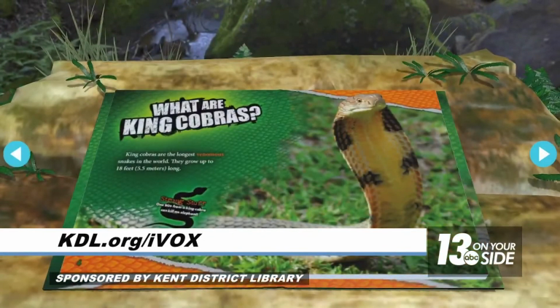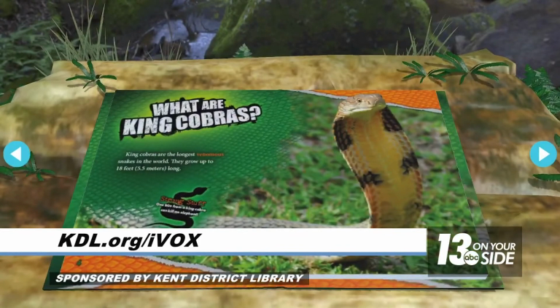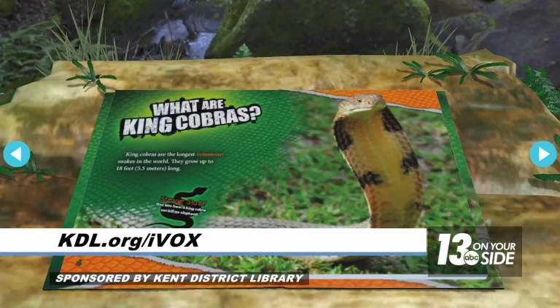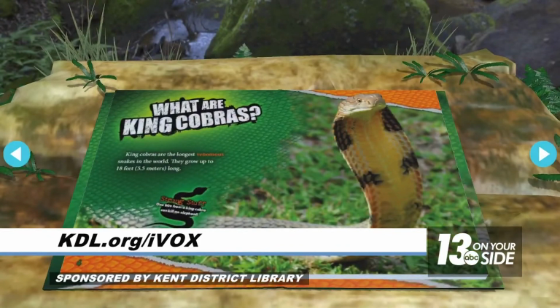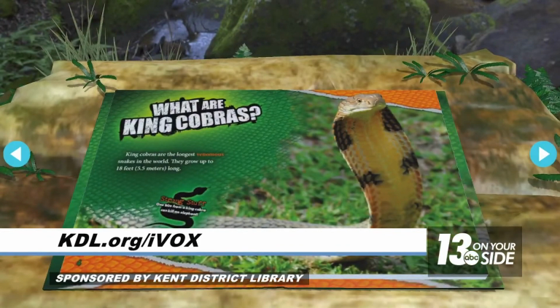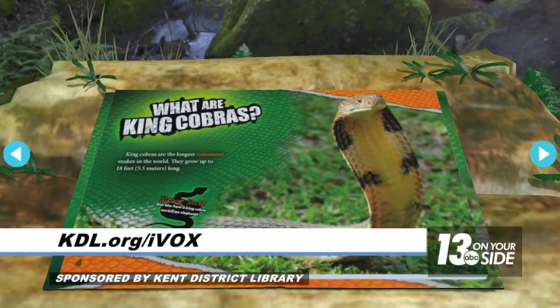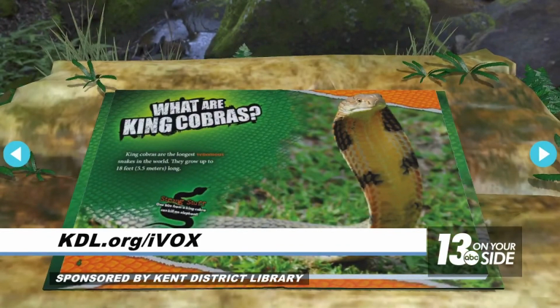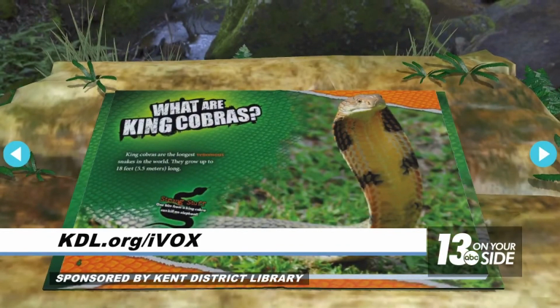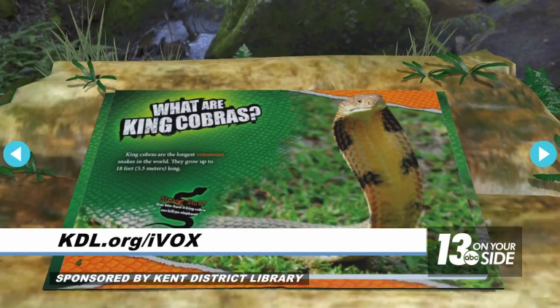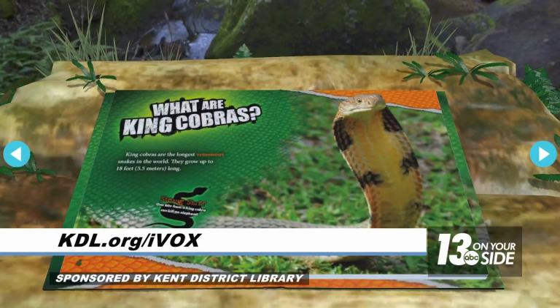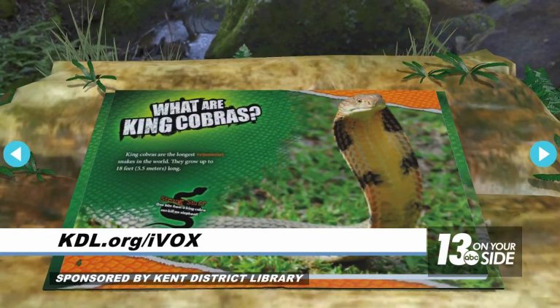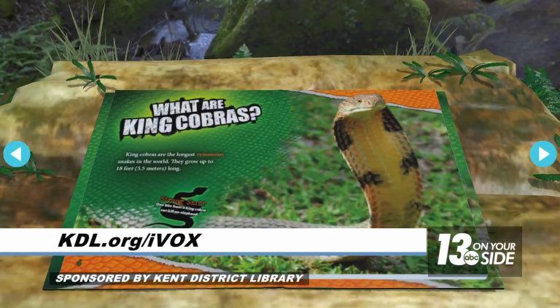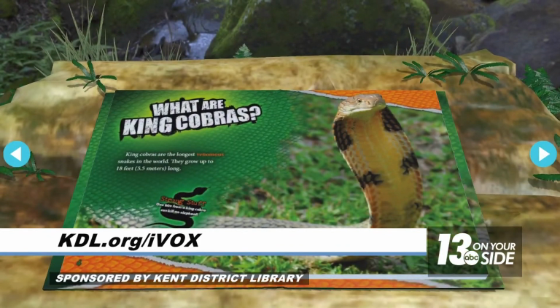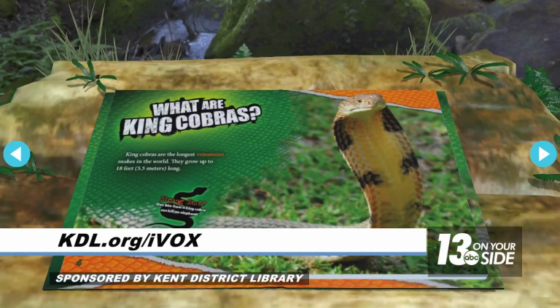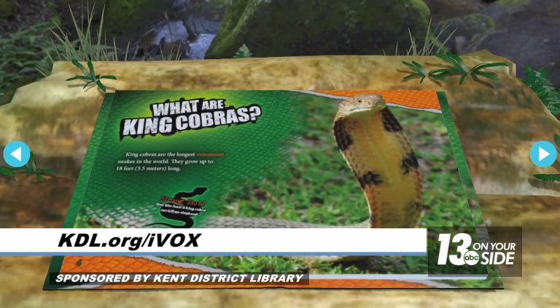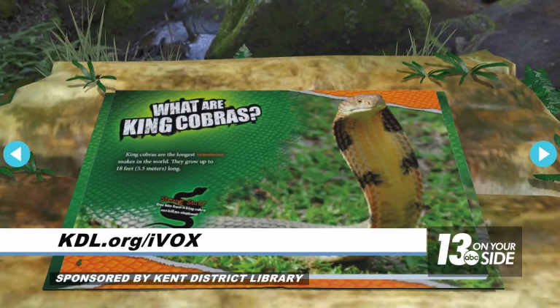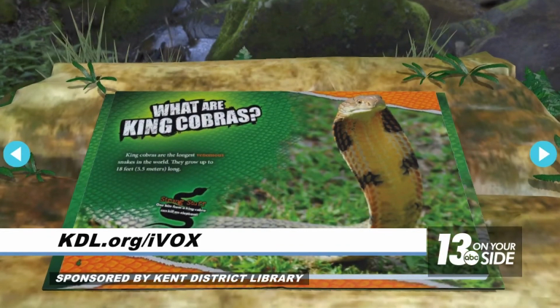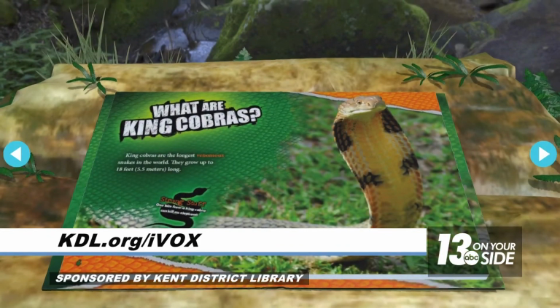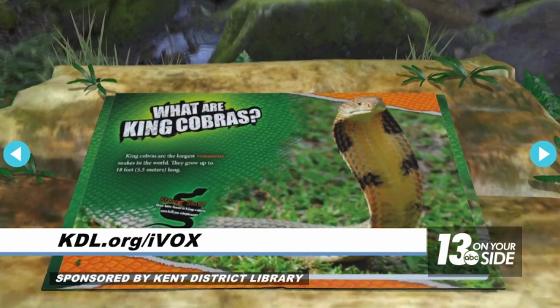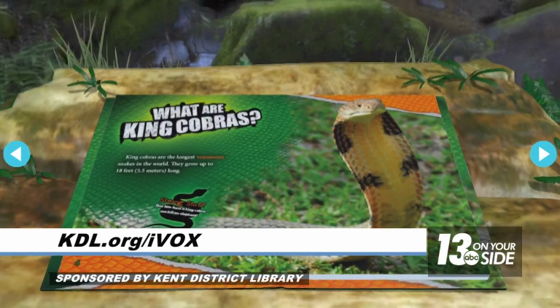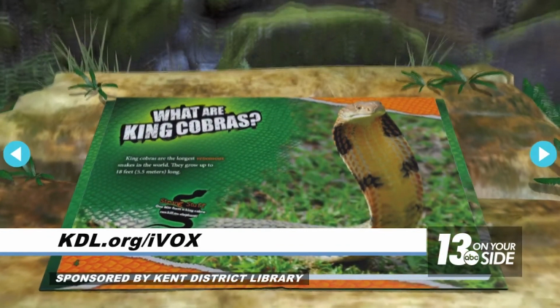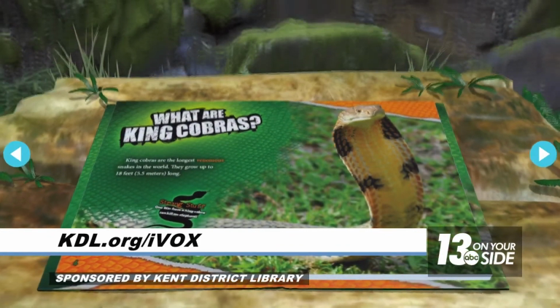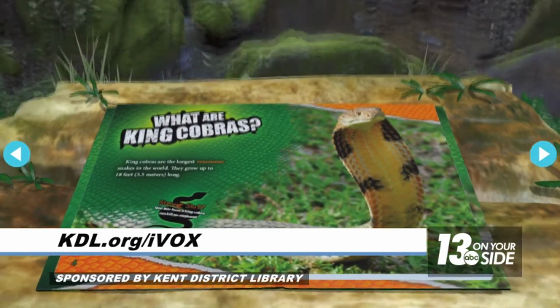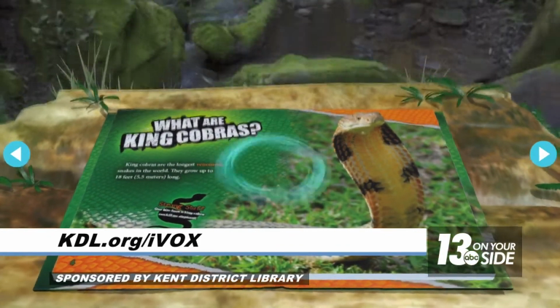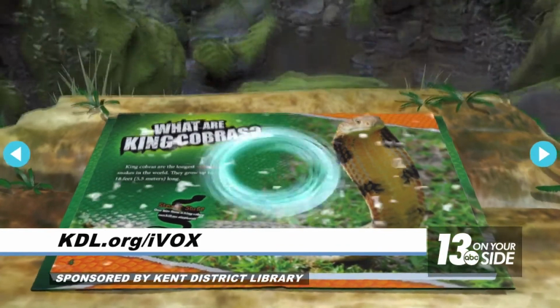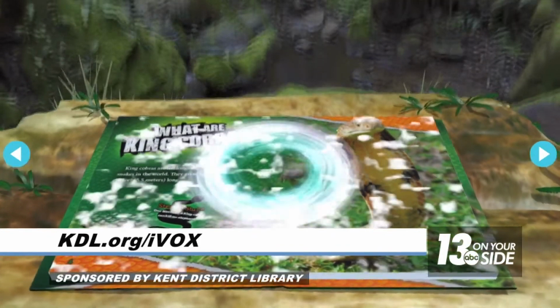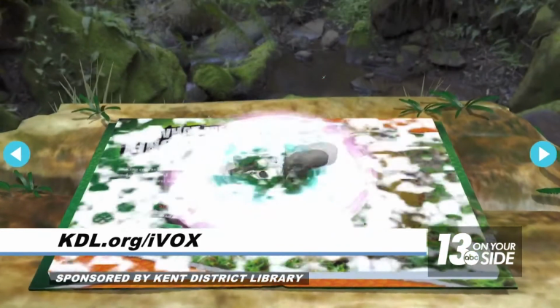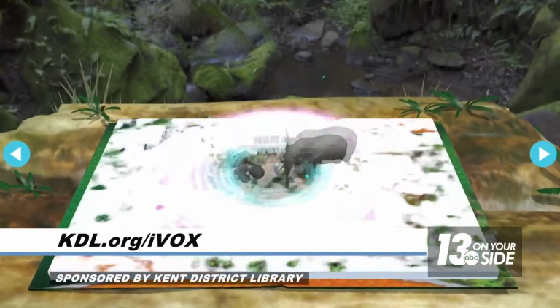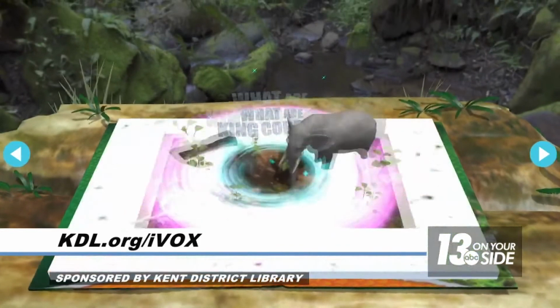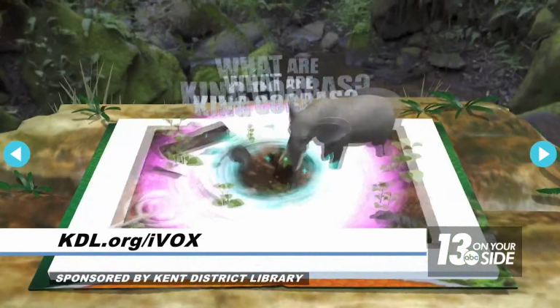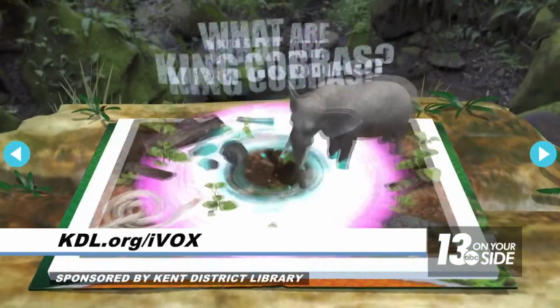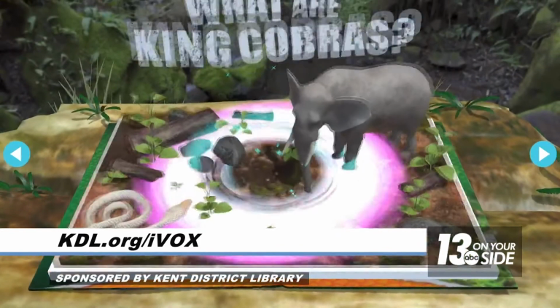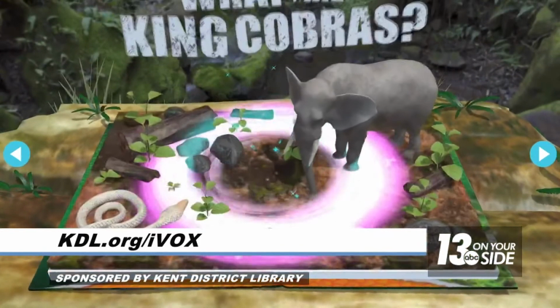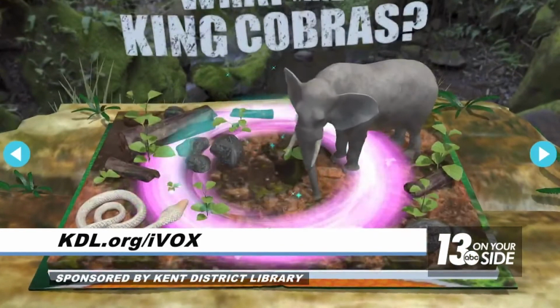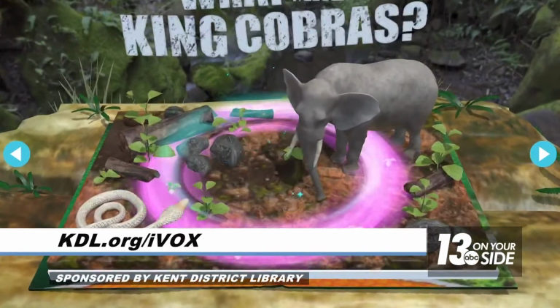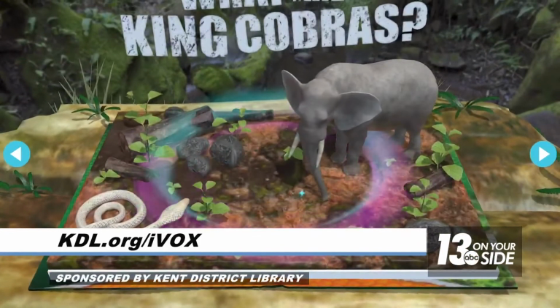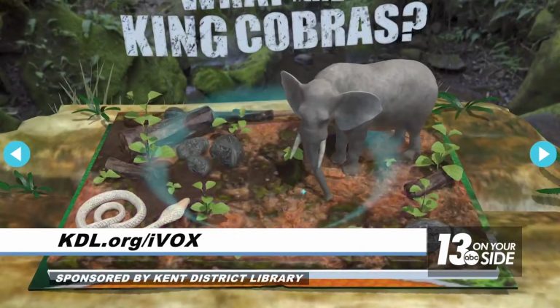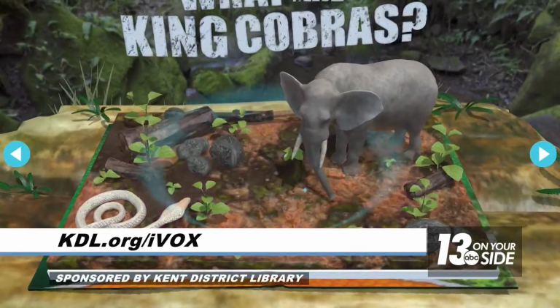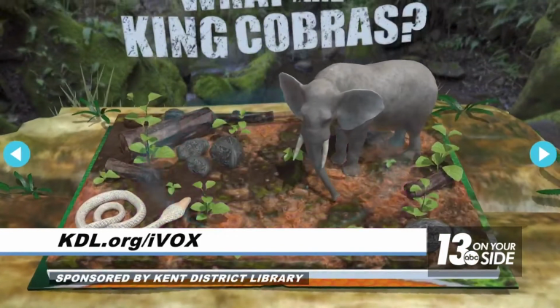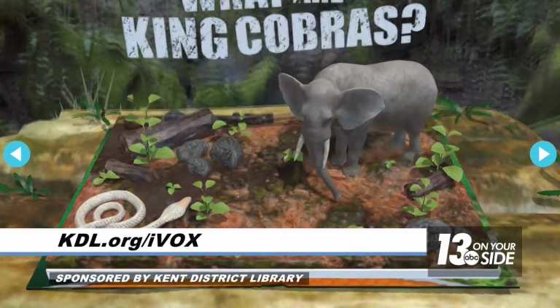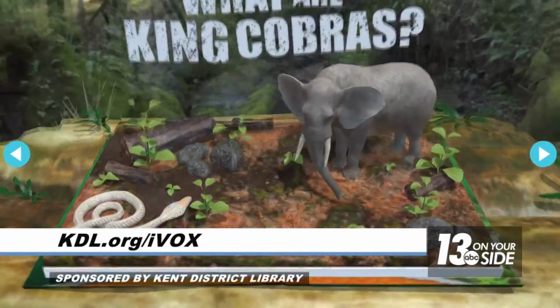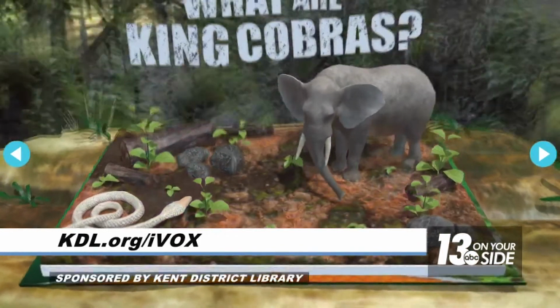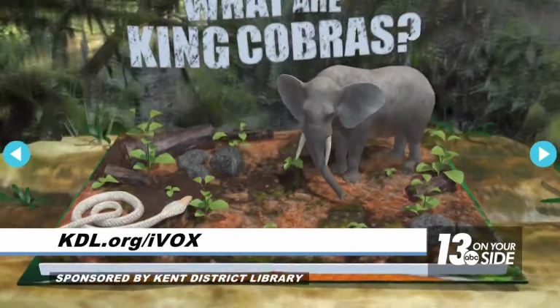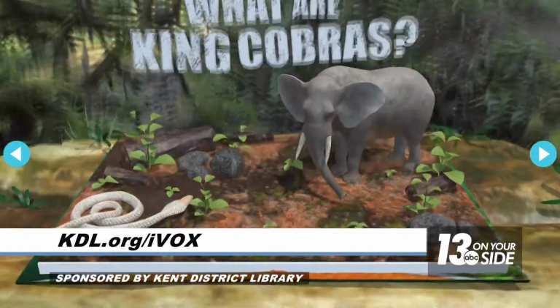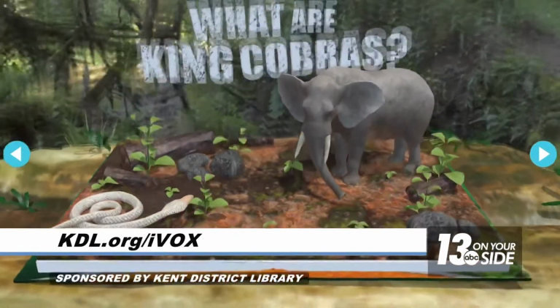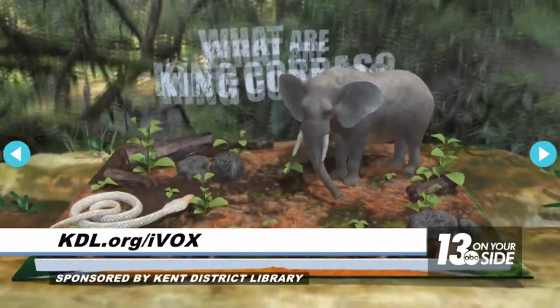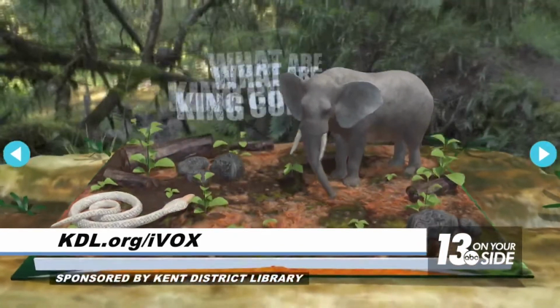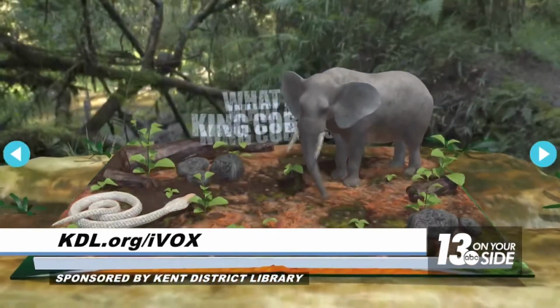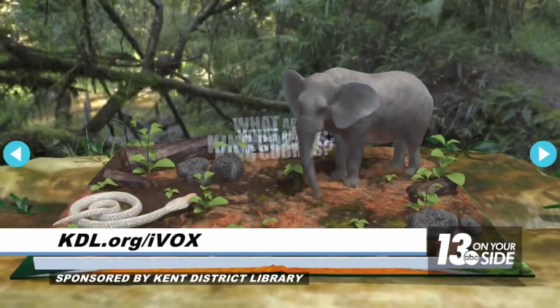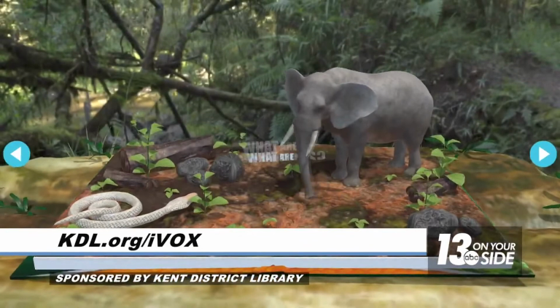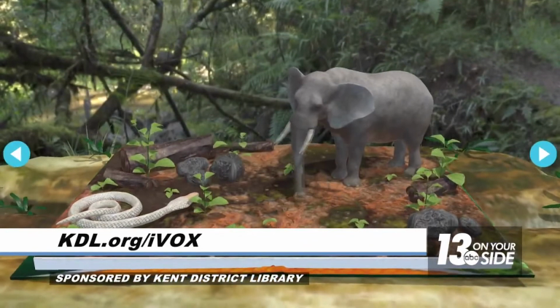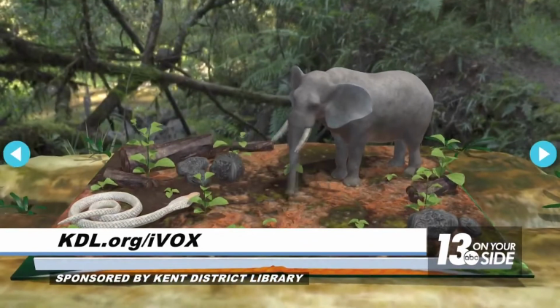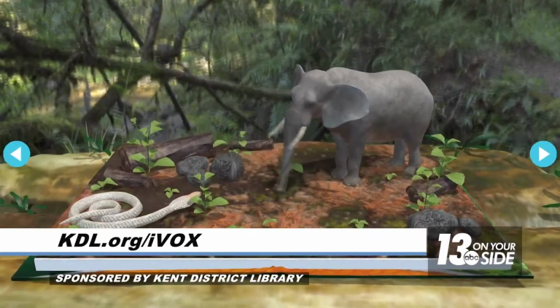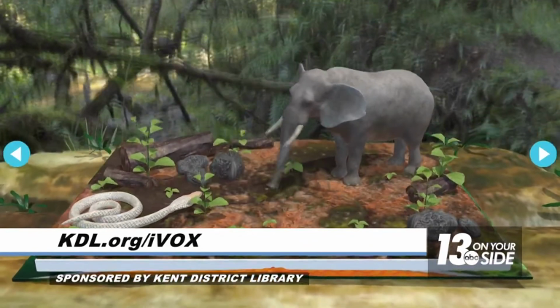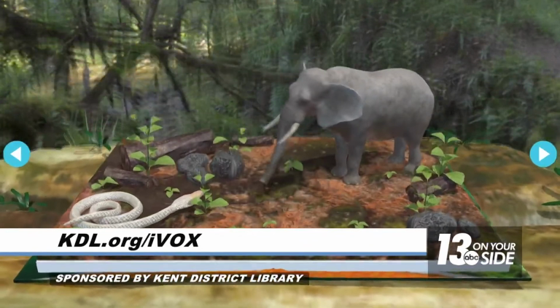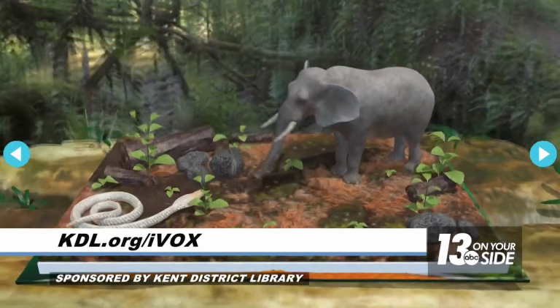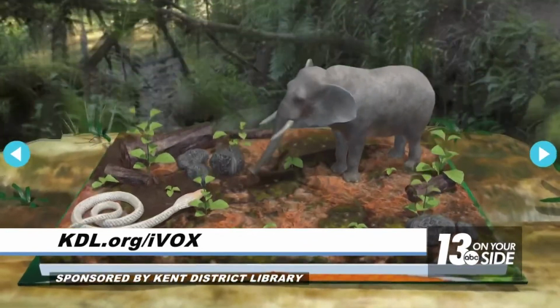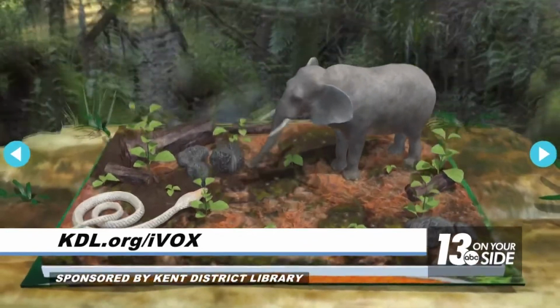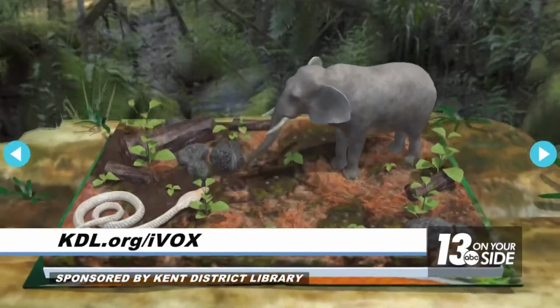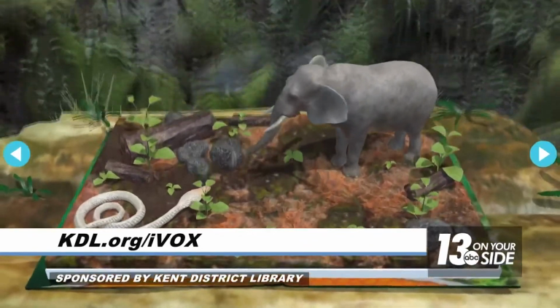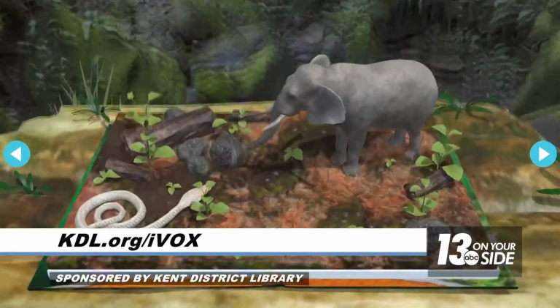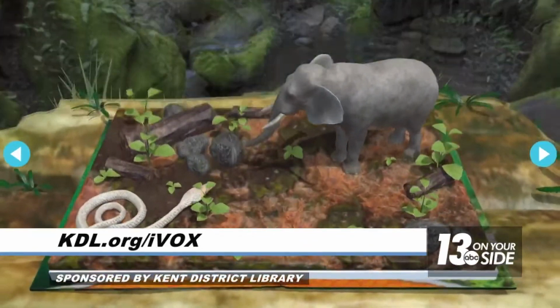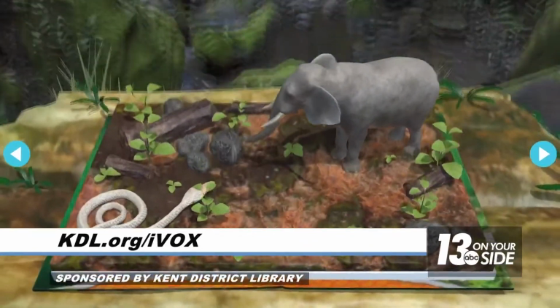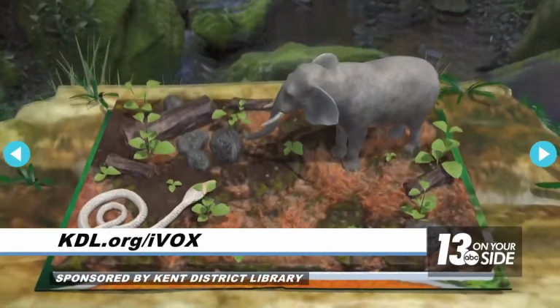For iVox information, visit kdl.org/ivox — we'll put a link on our site at 13onyourside.com. Lisa, thank you so much — nice meeting you too.